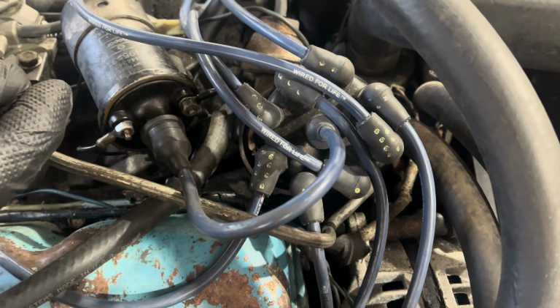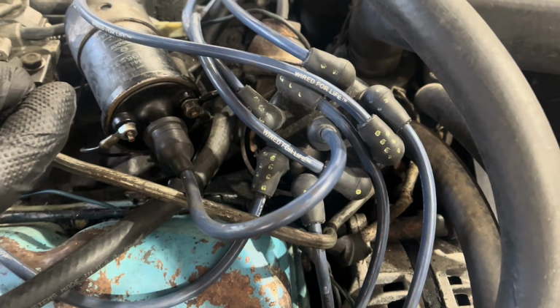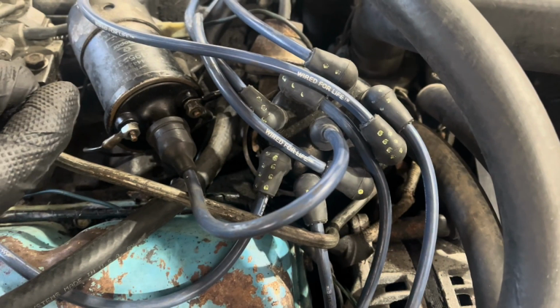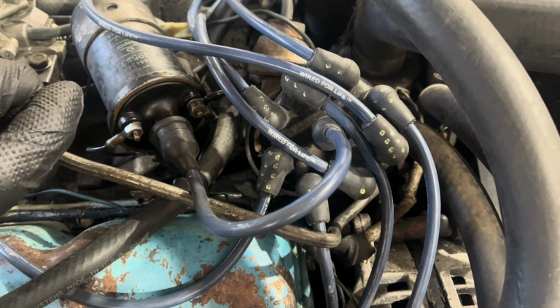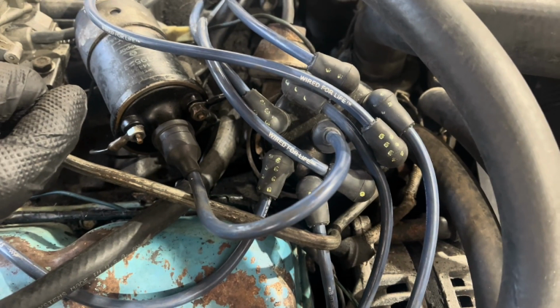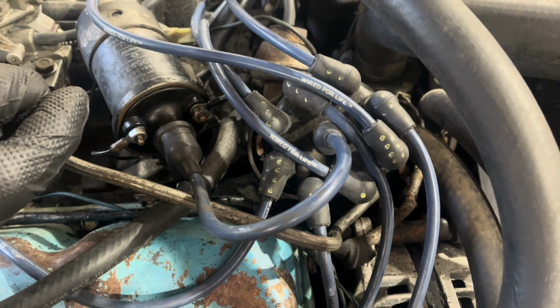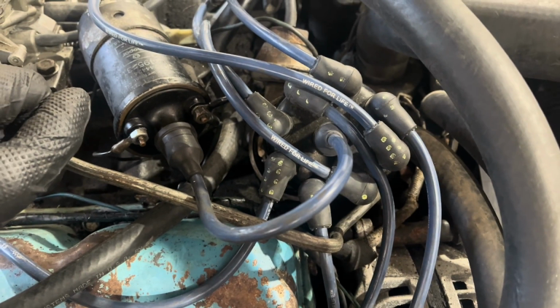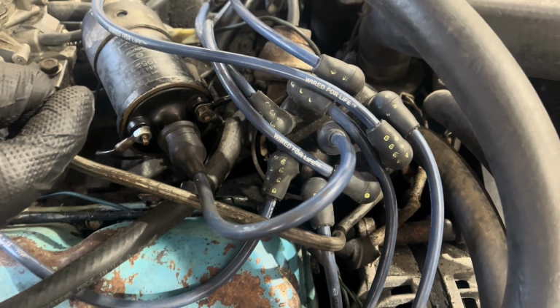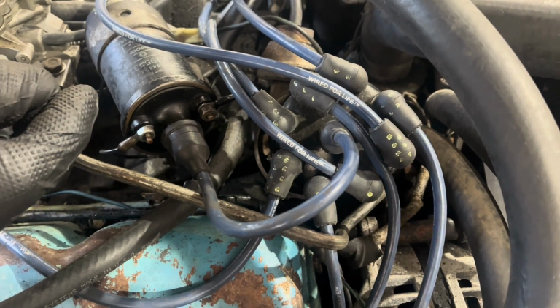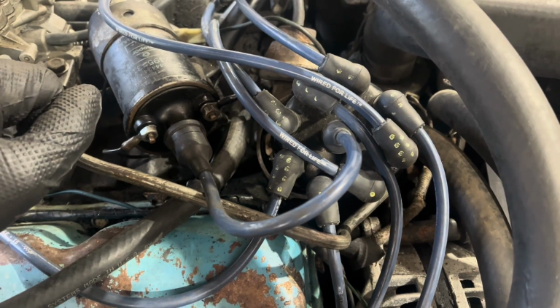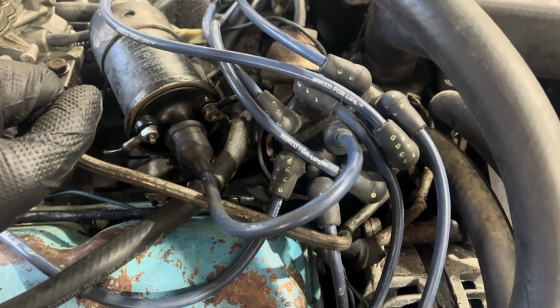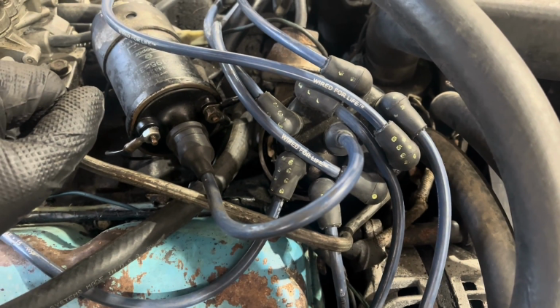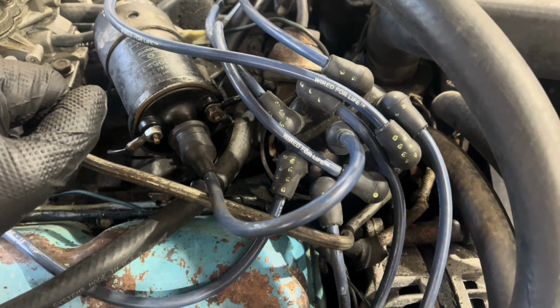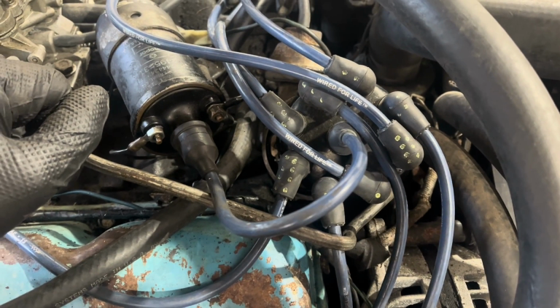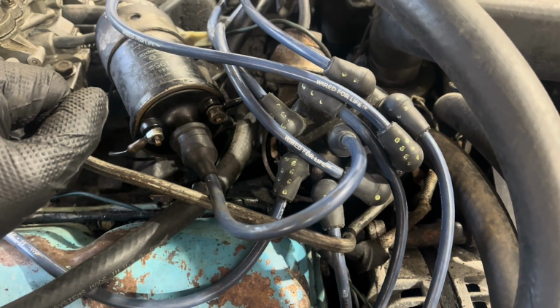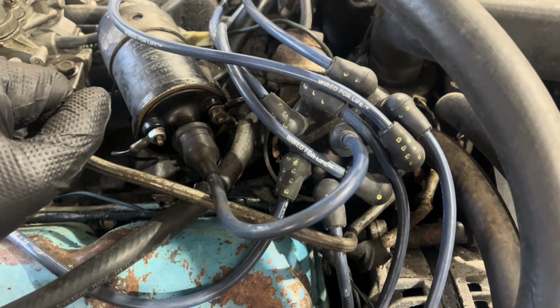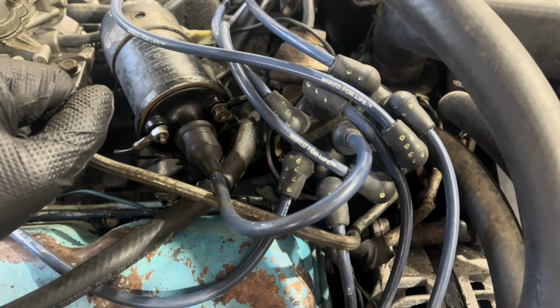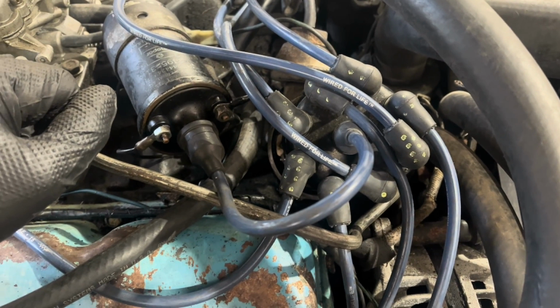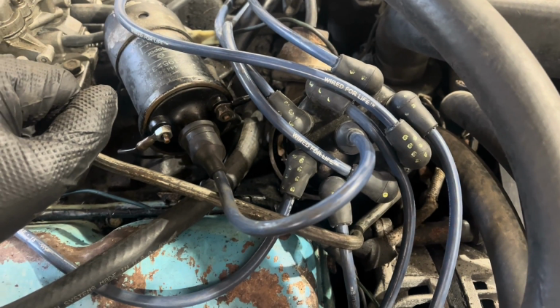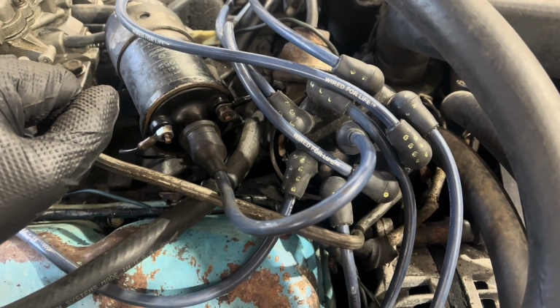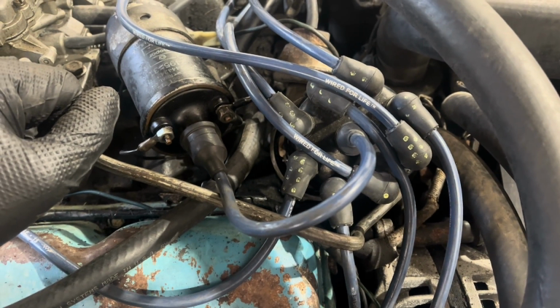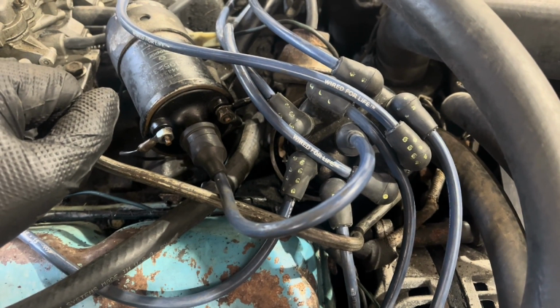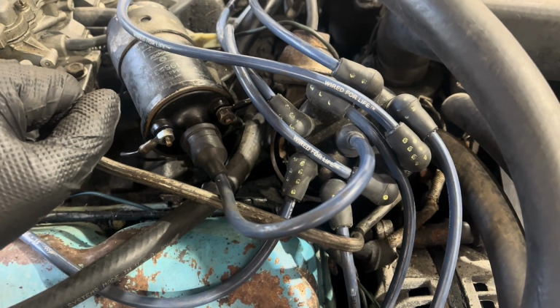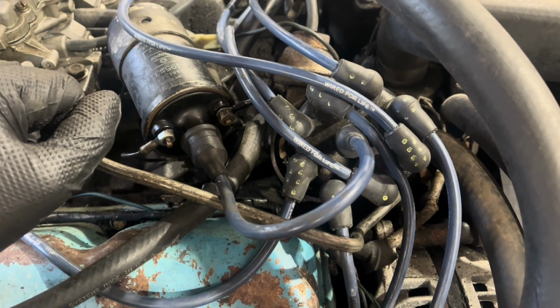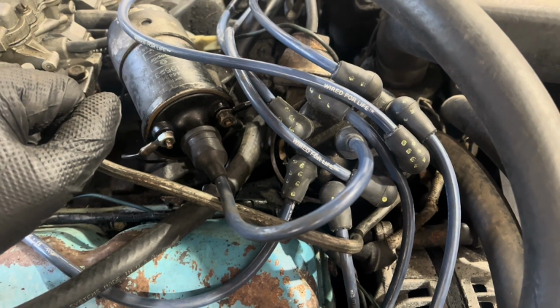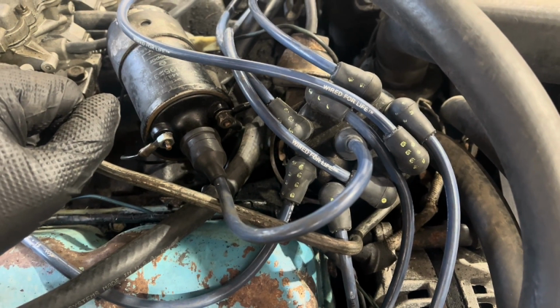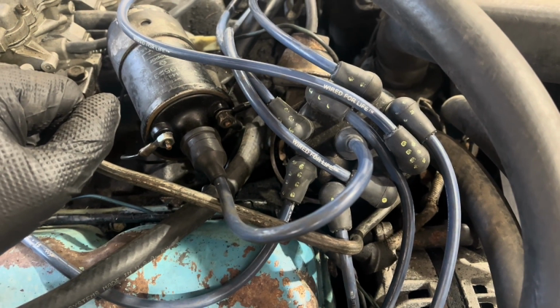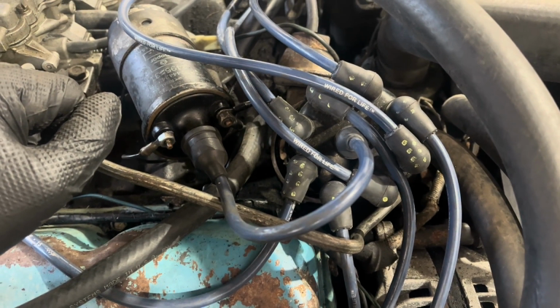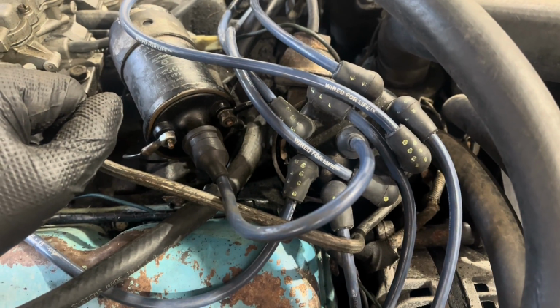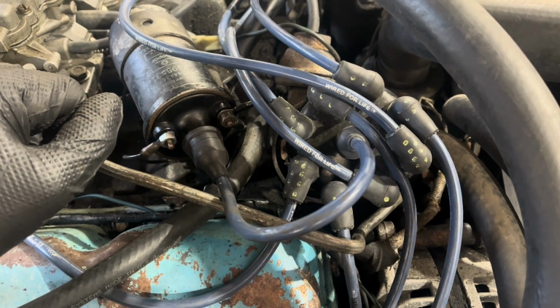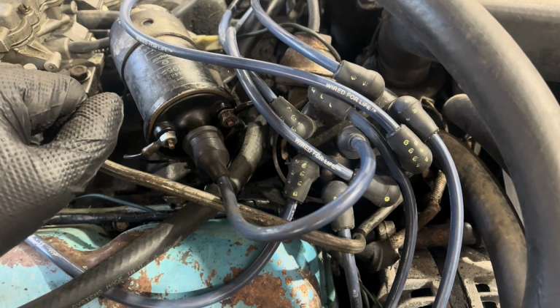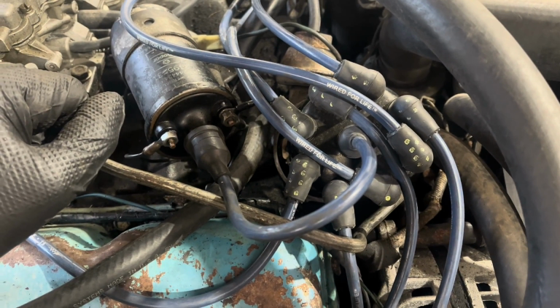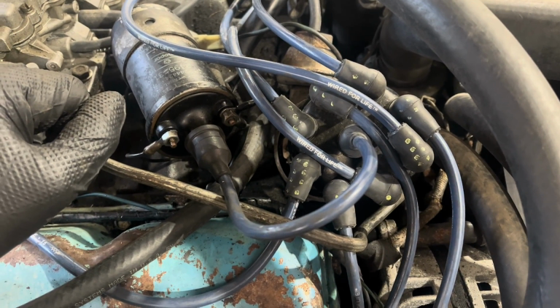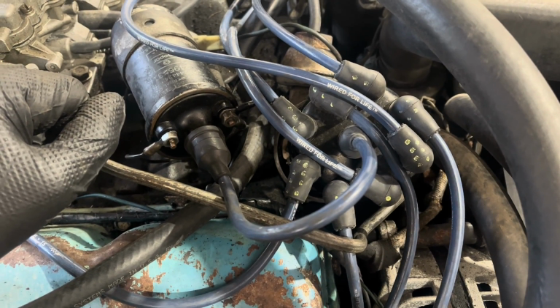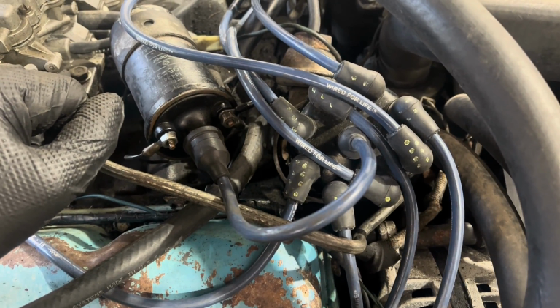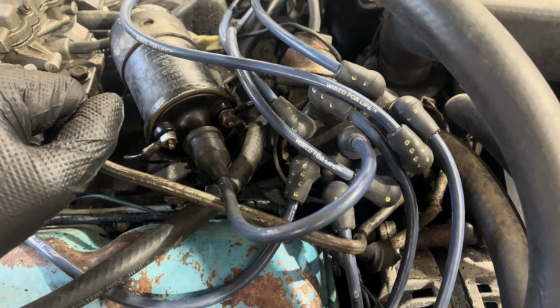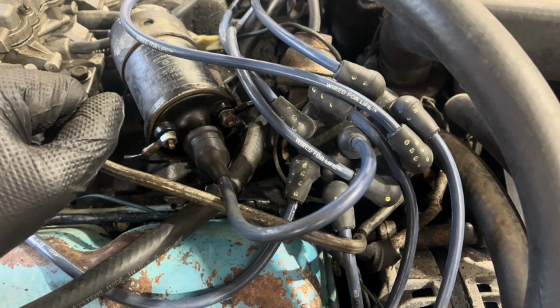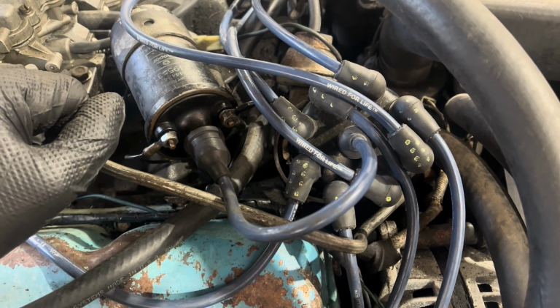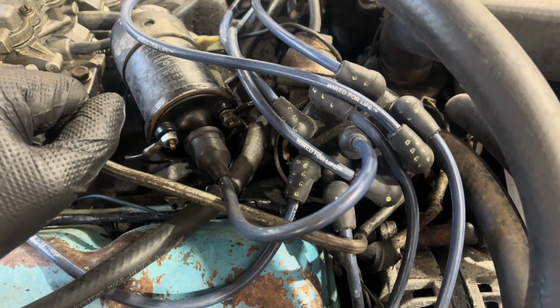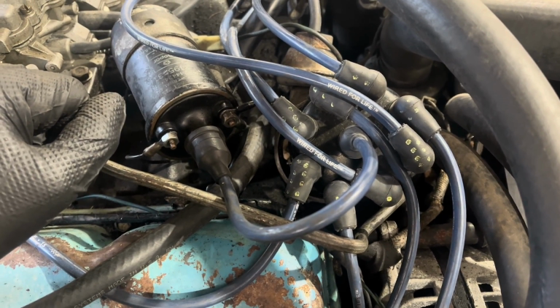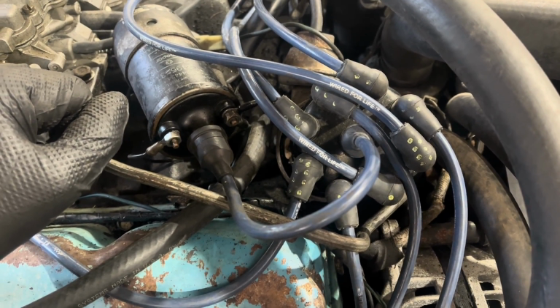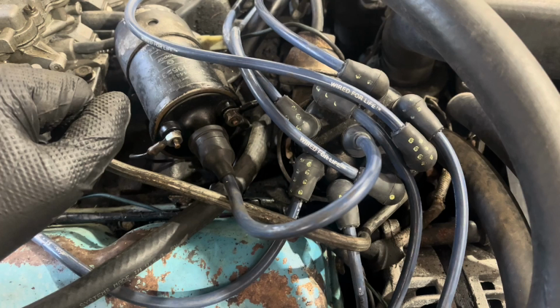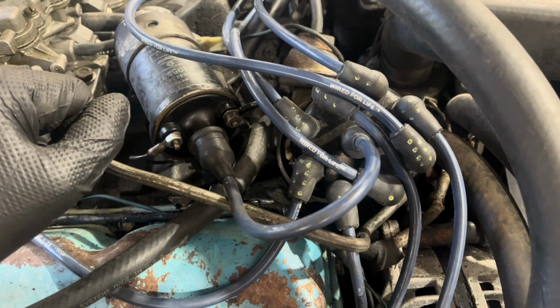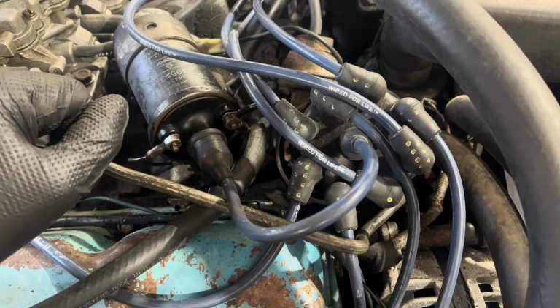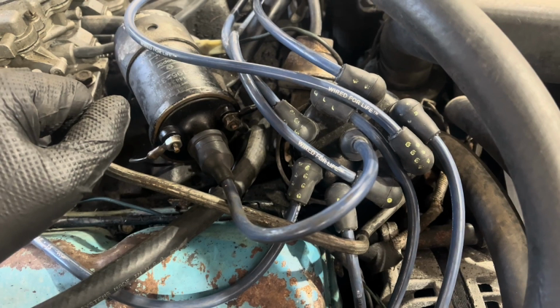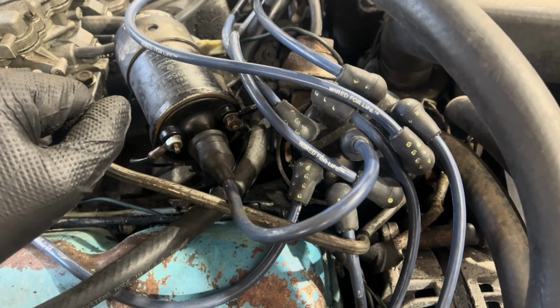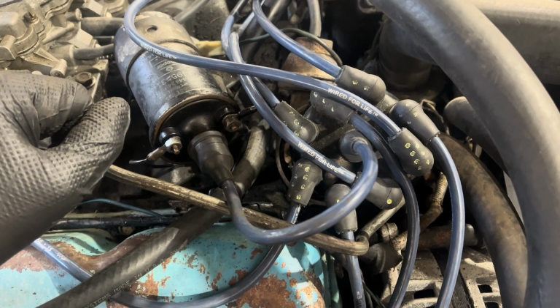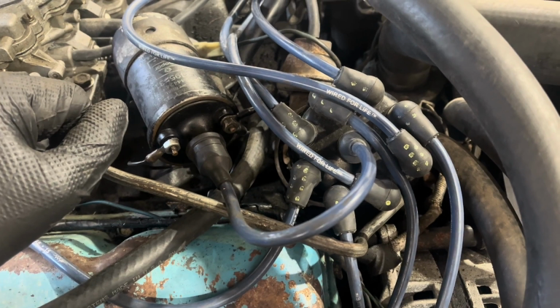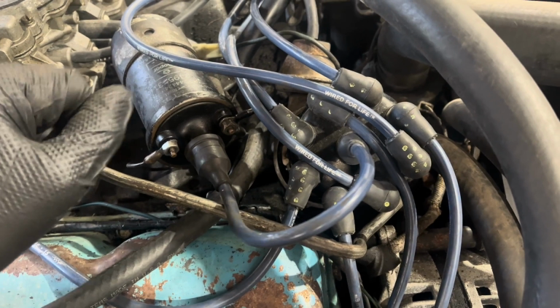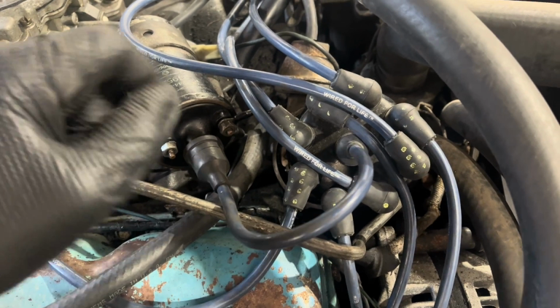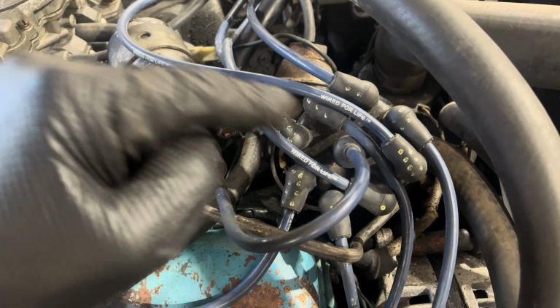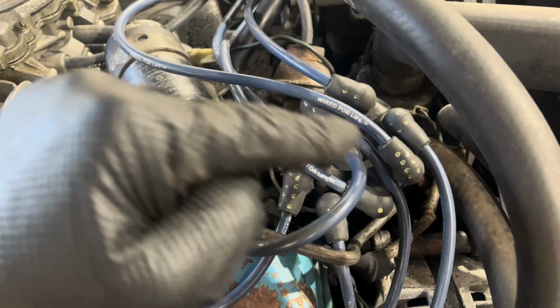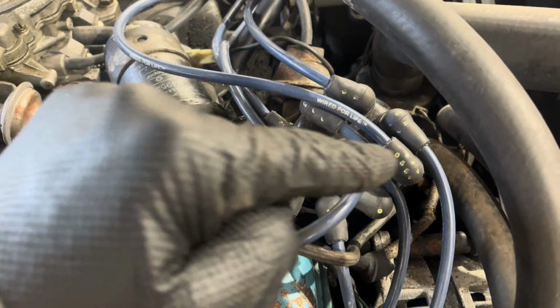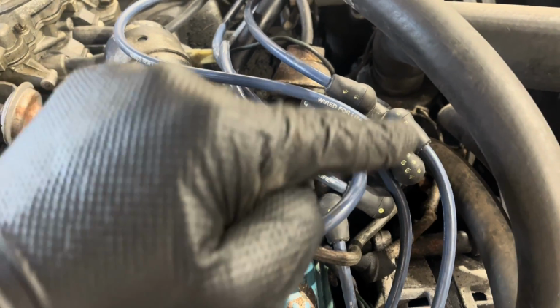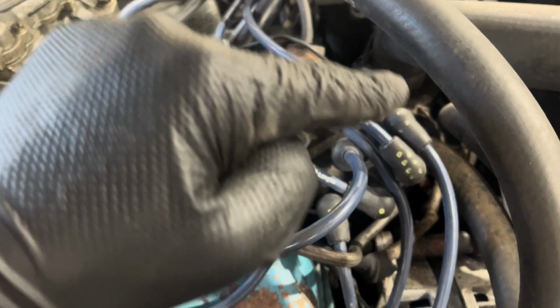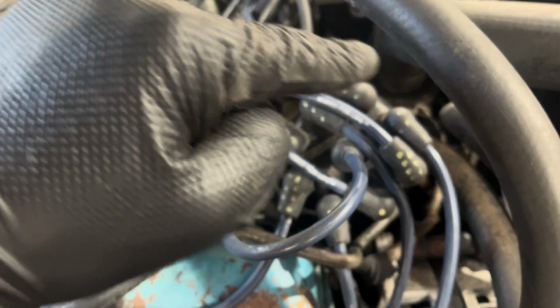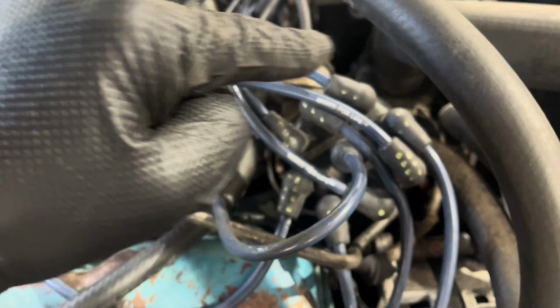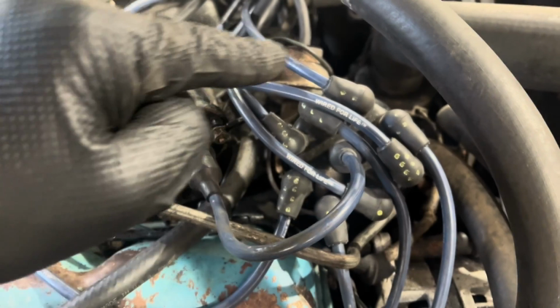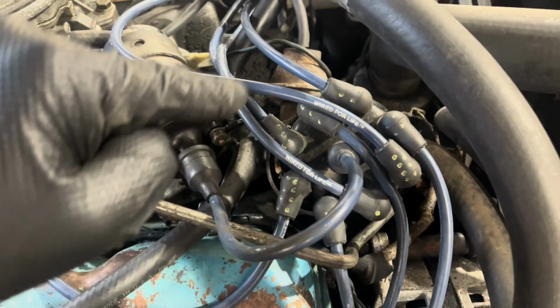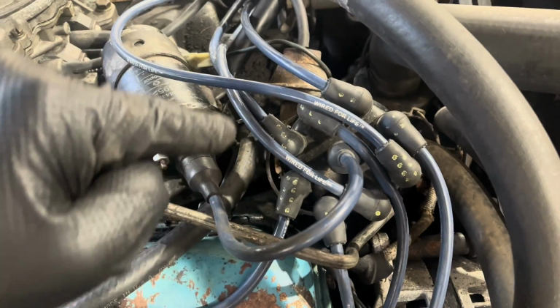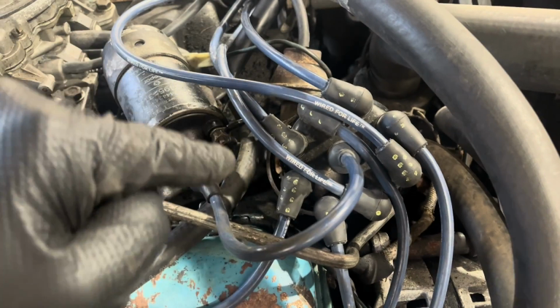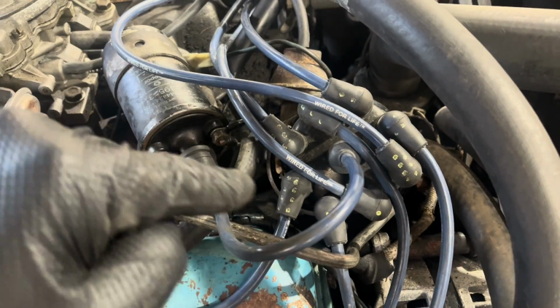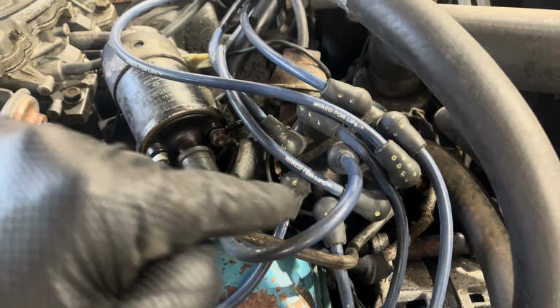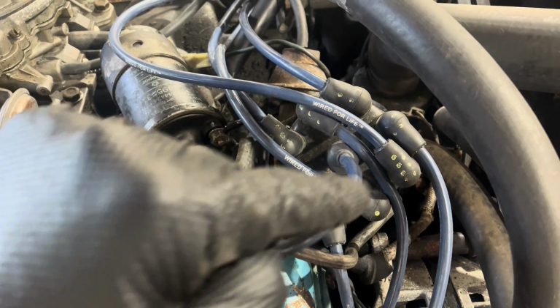The firing order on the 440, like everything else, is 1-8-4-3-6-5-7-2, but it is counterclockwise.